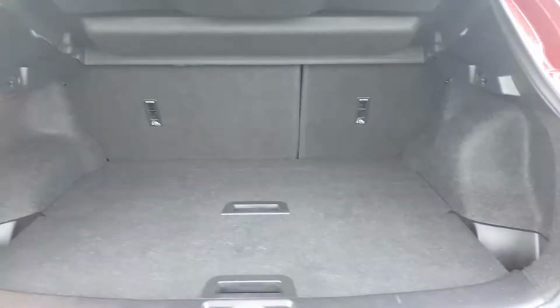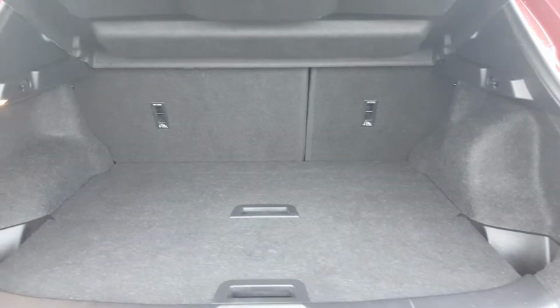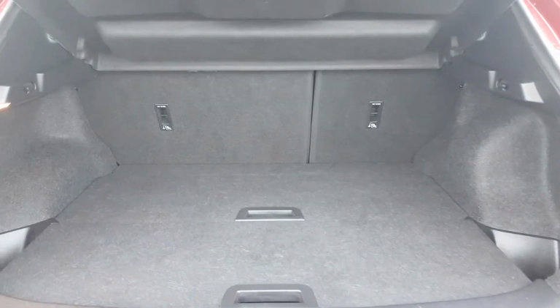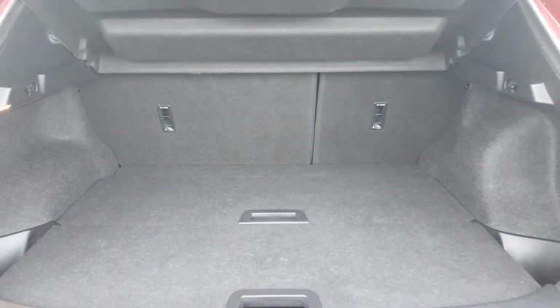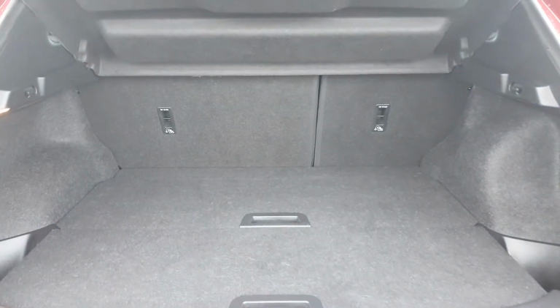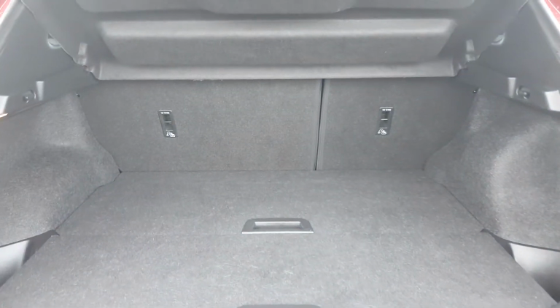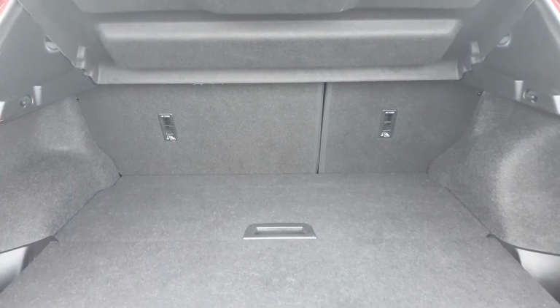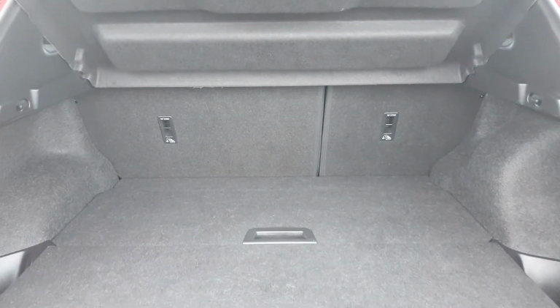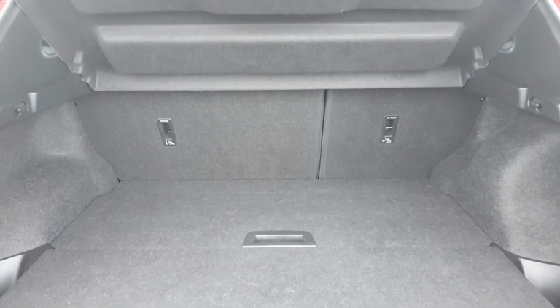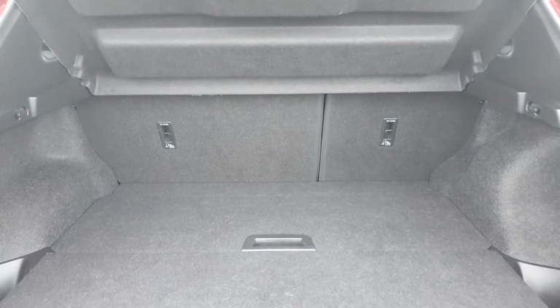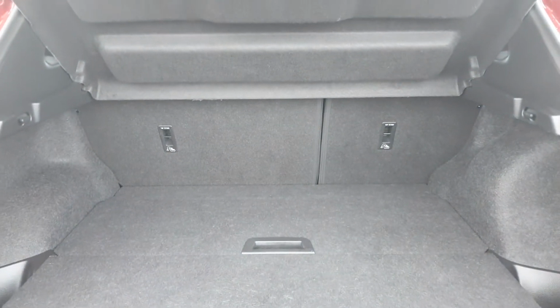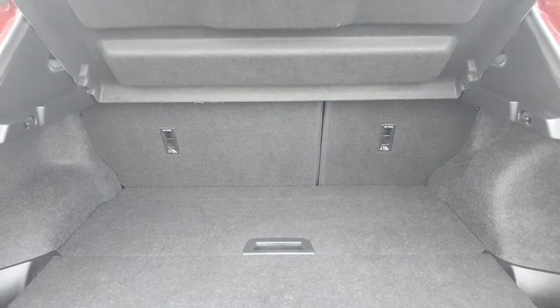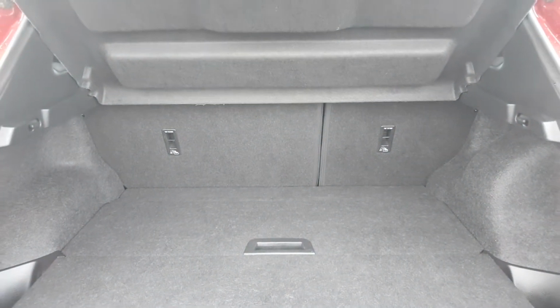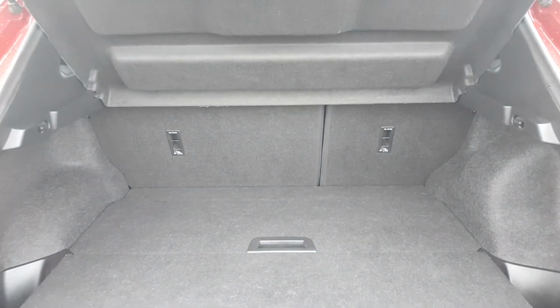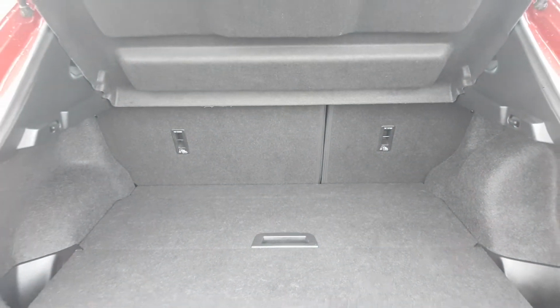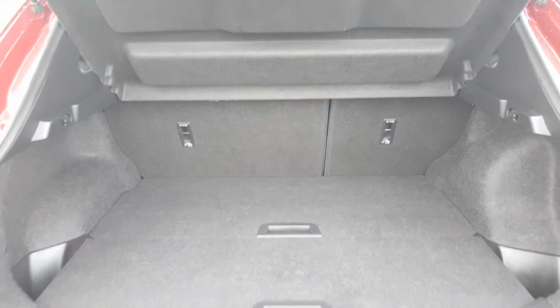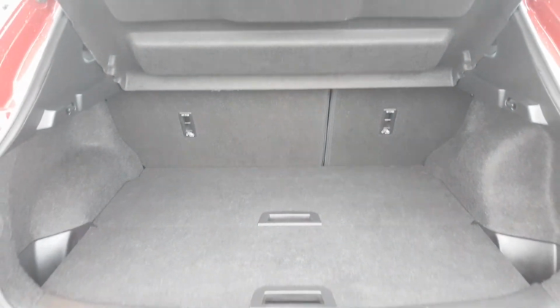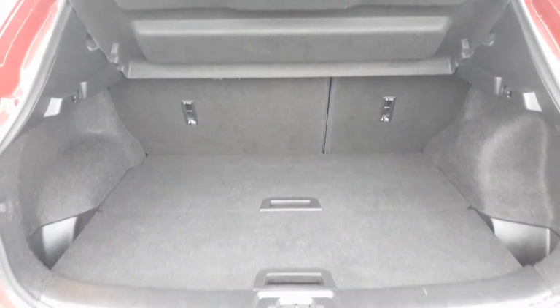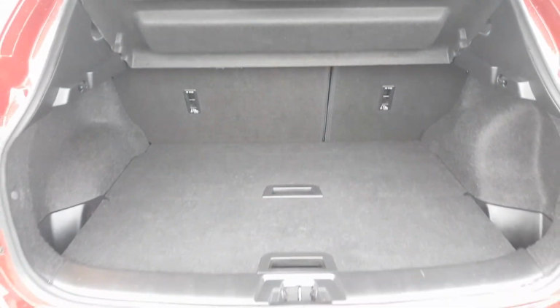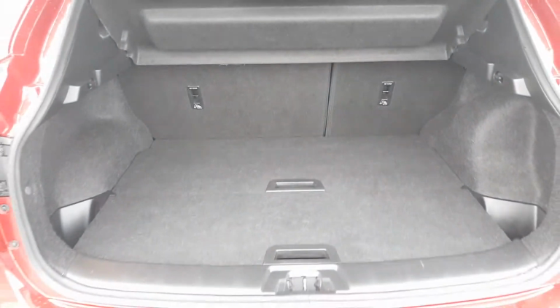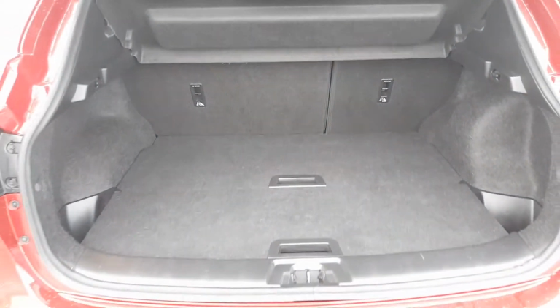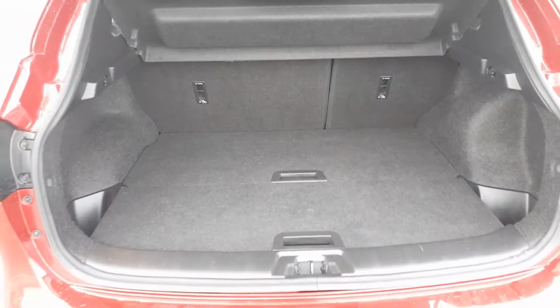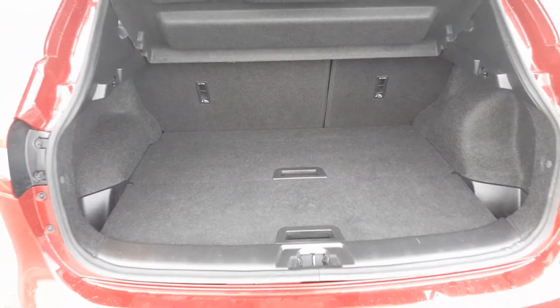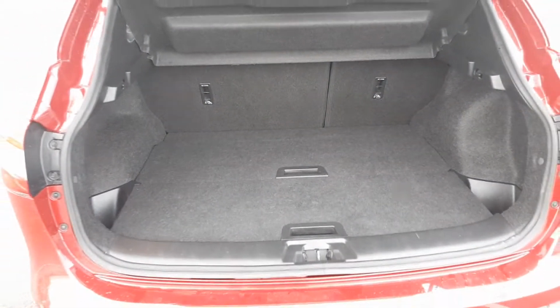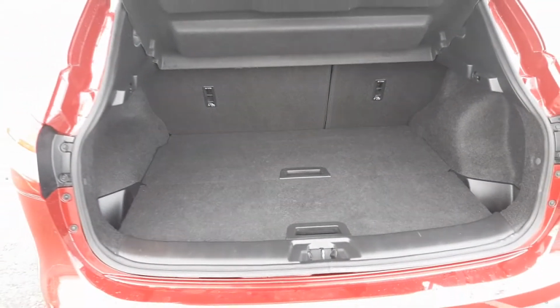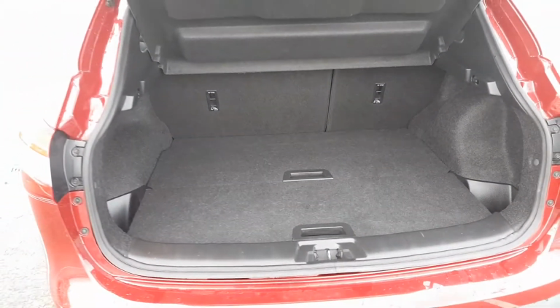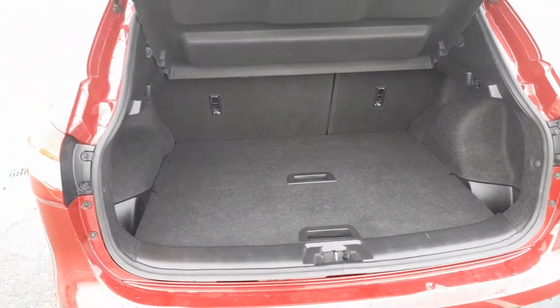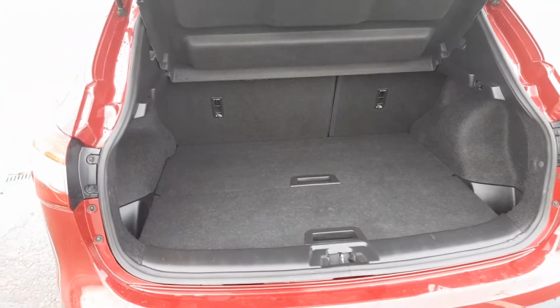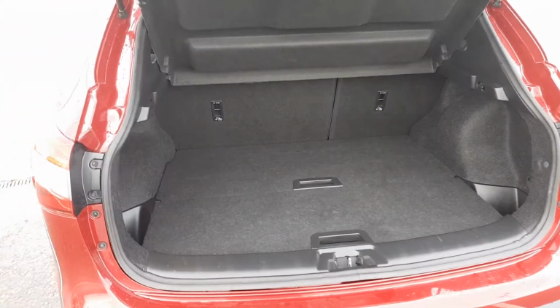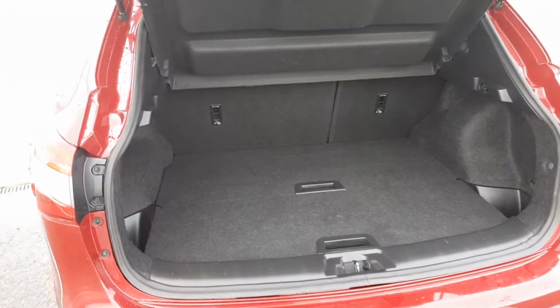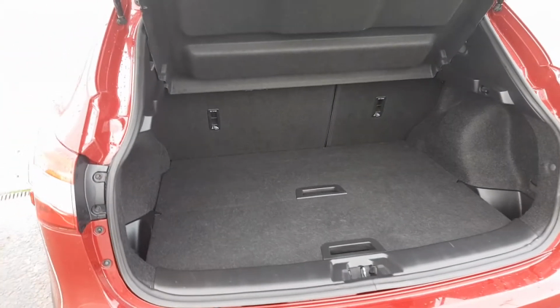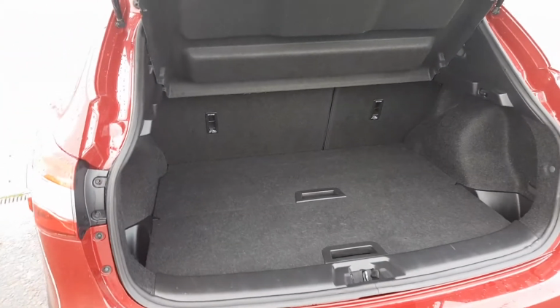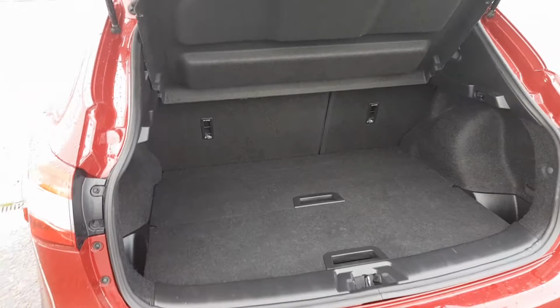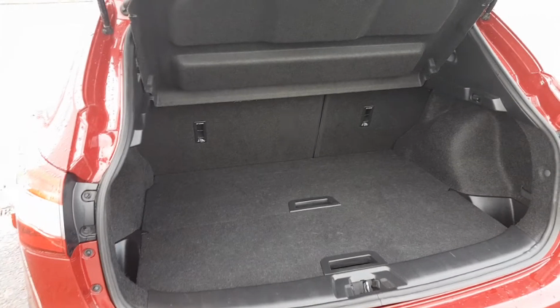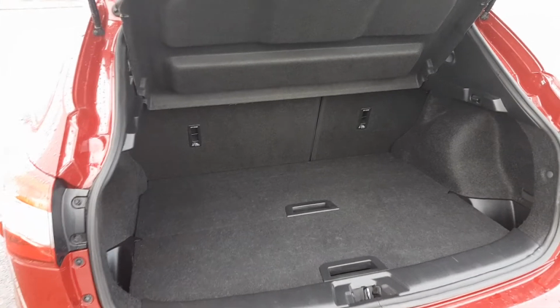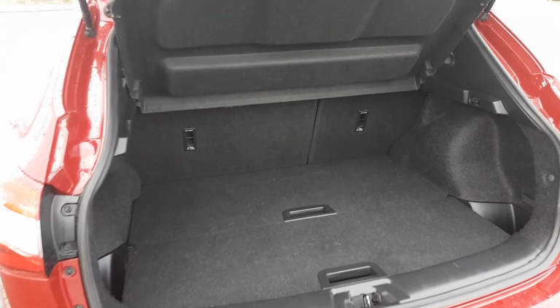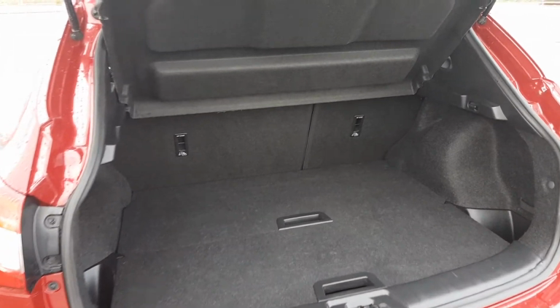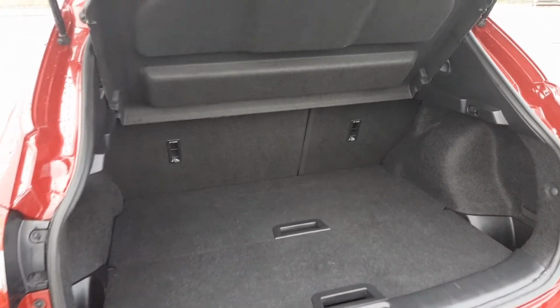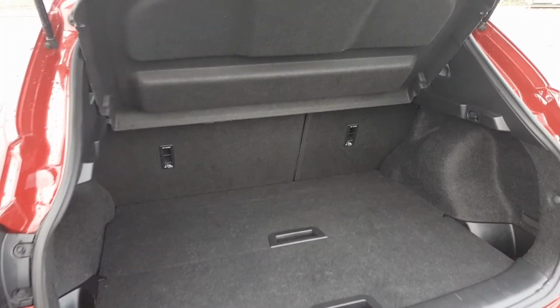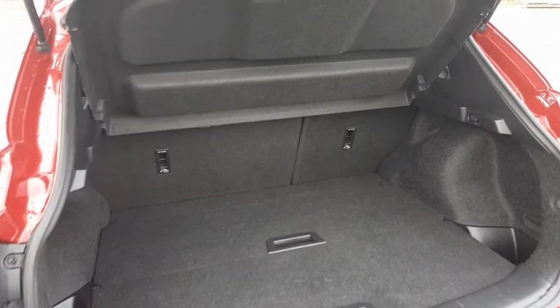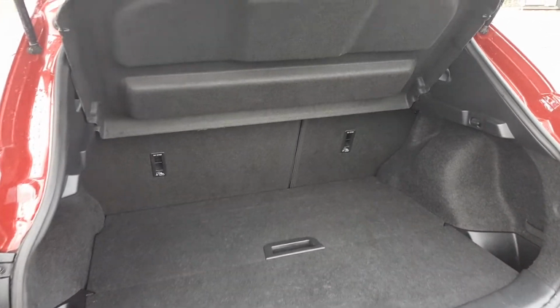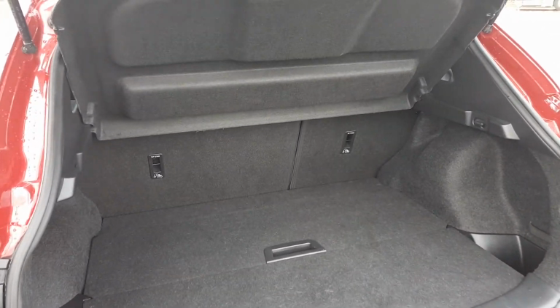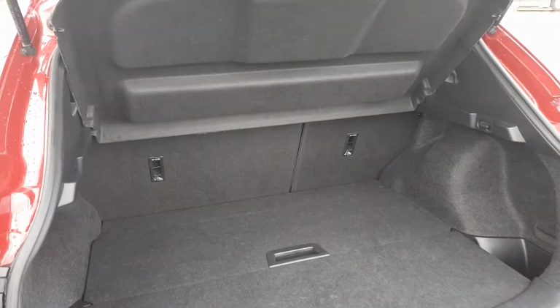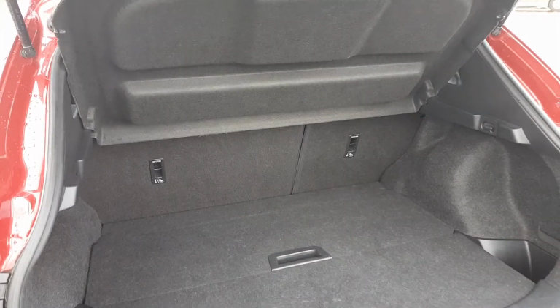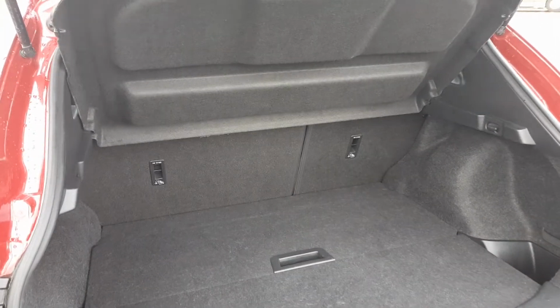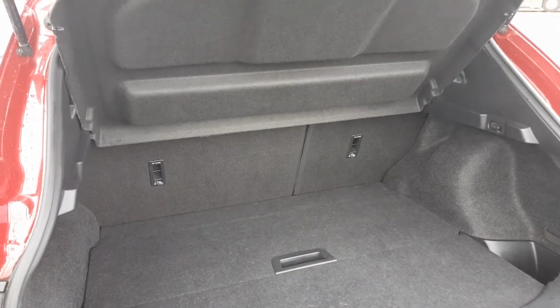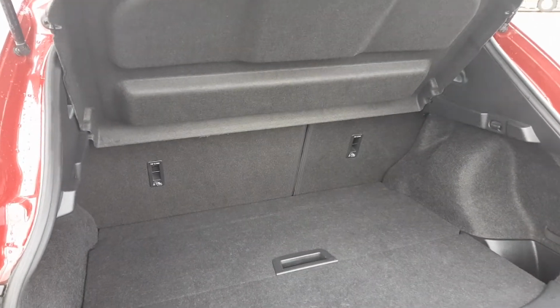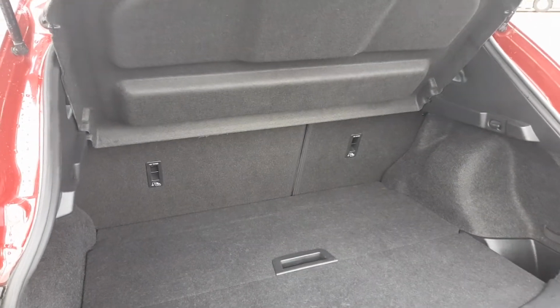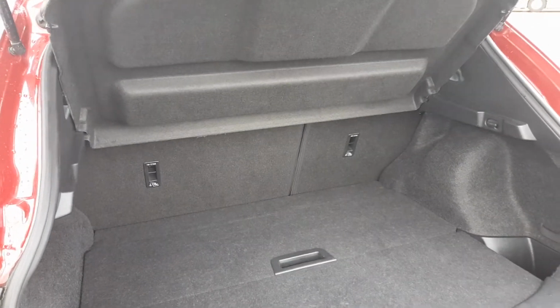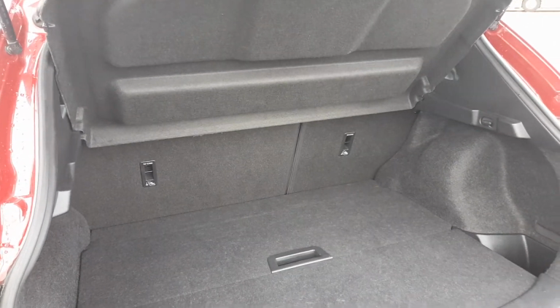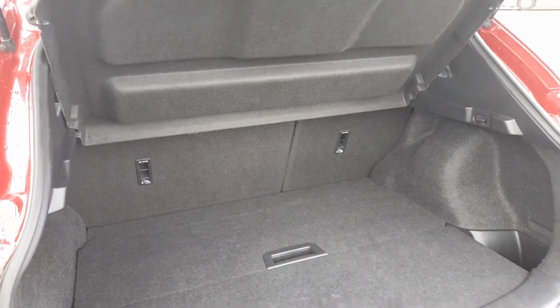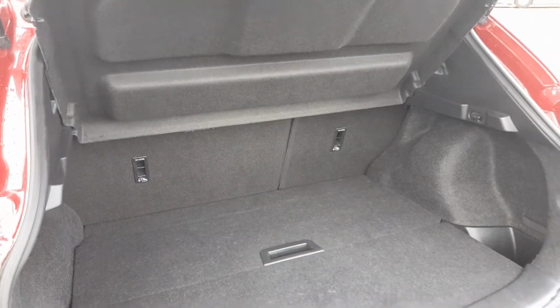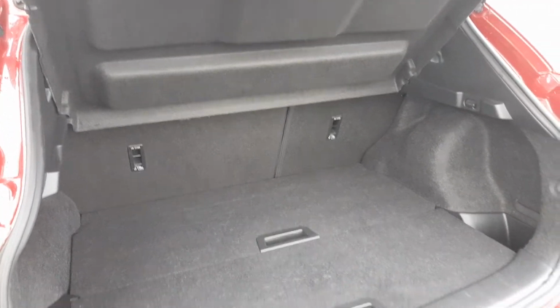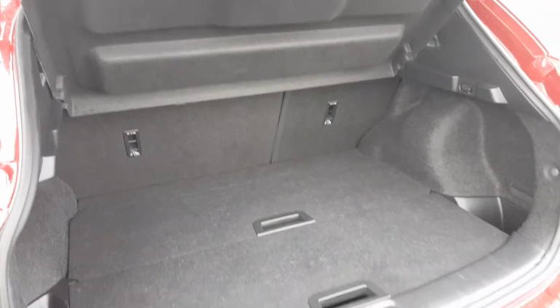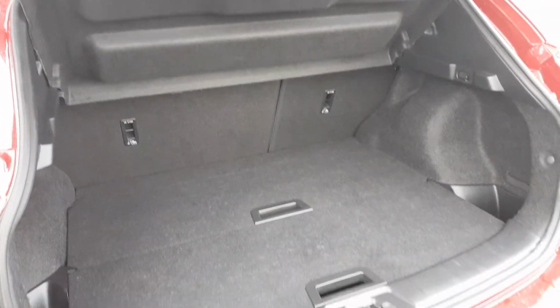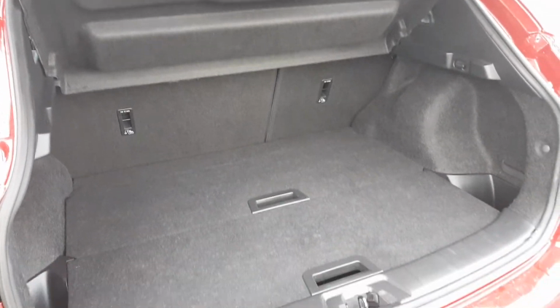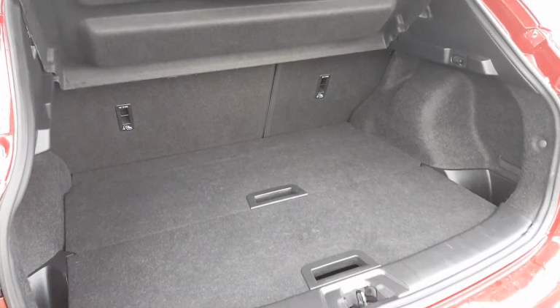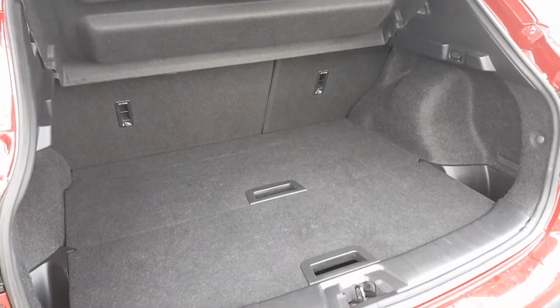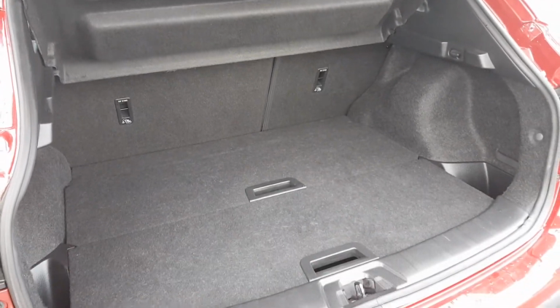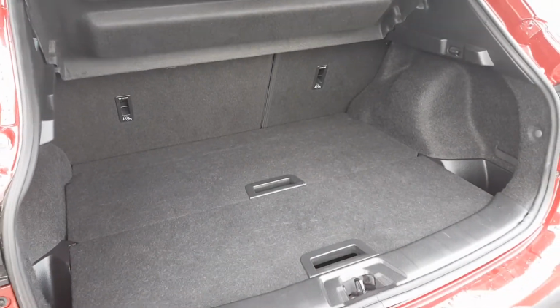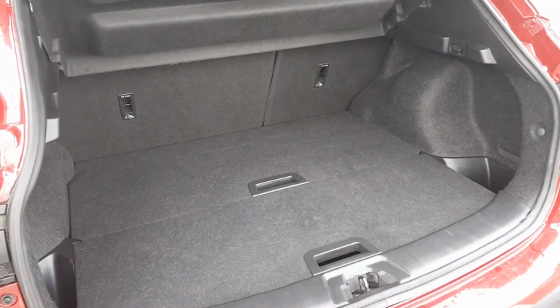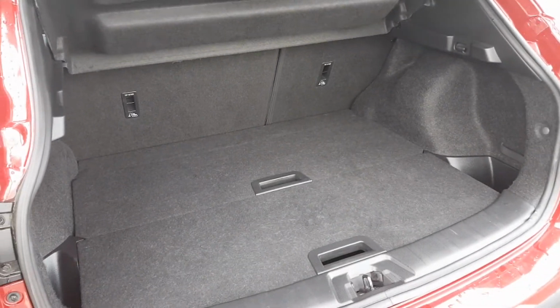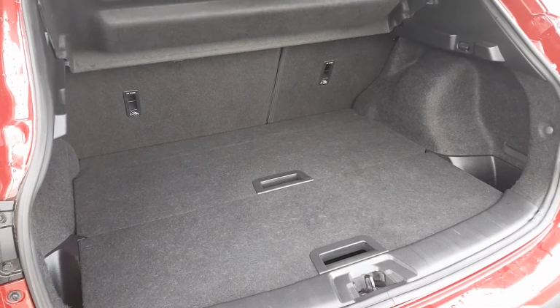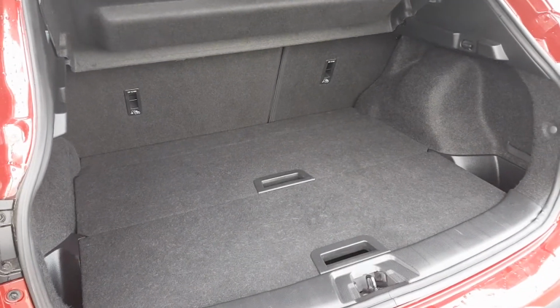A huge amount of boot space, with a two-tier storage system as well as those rear seats folding 60-40 if you do need any additional space.